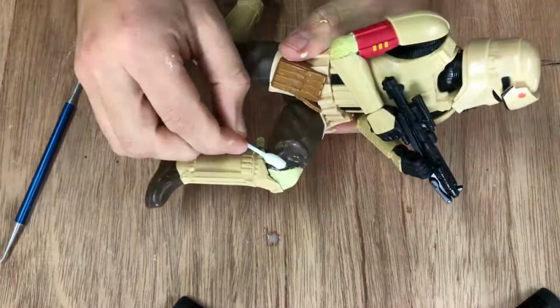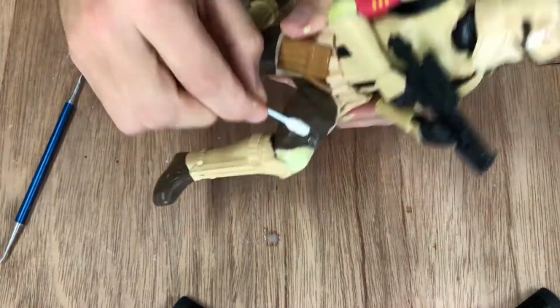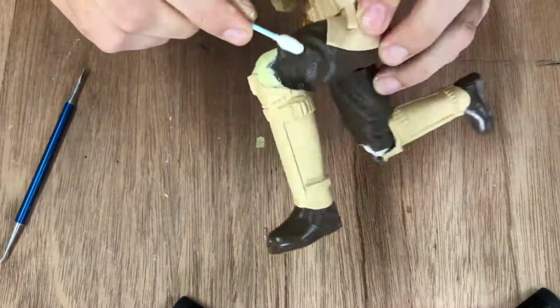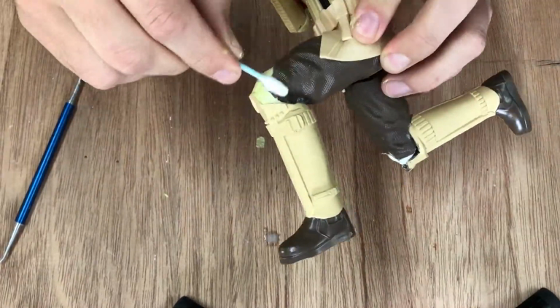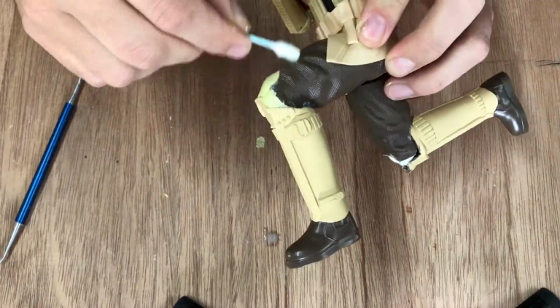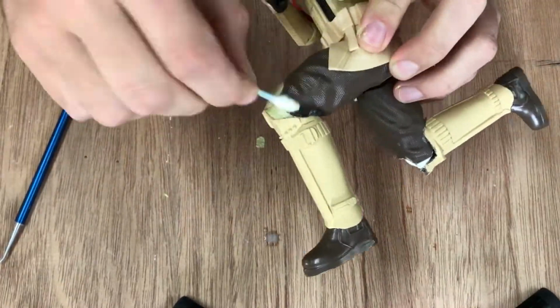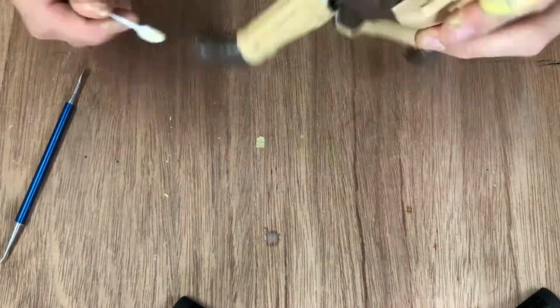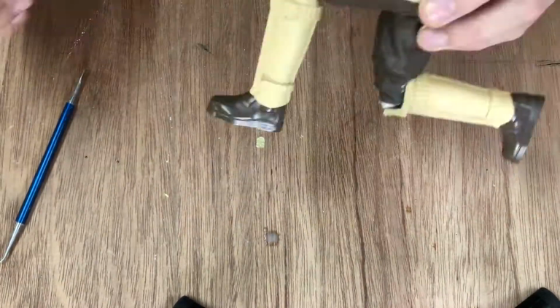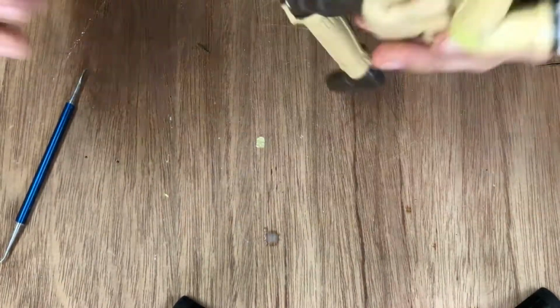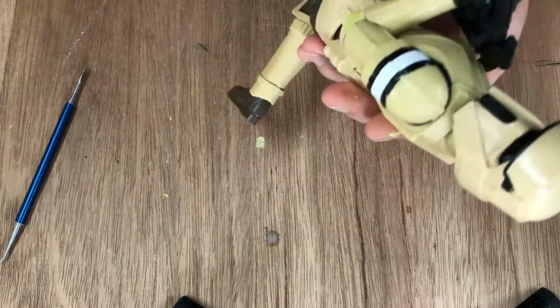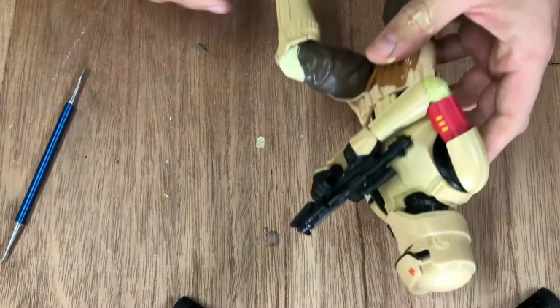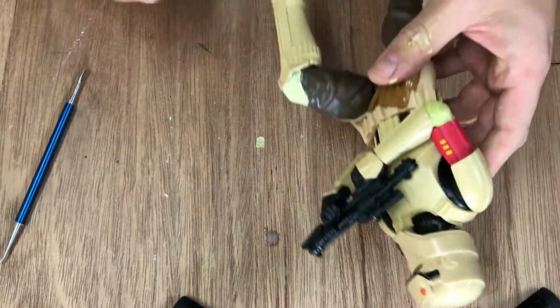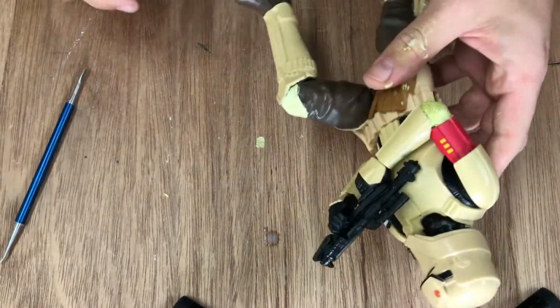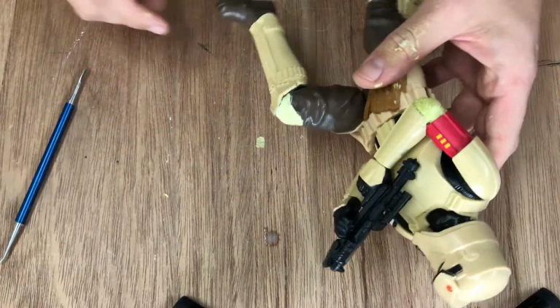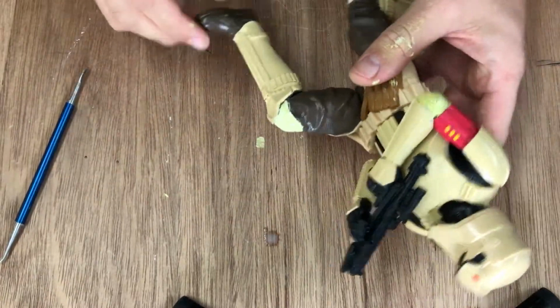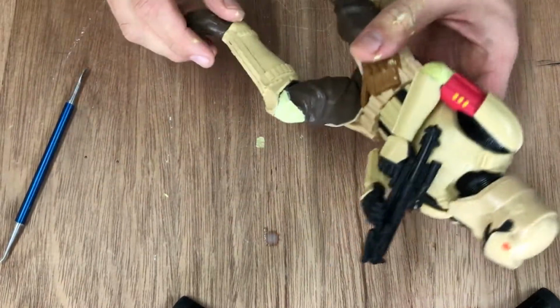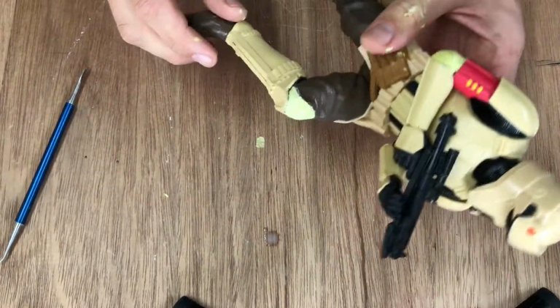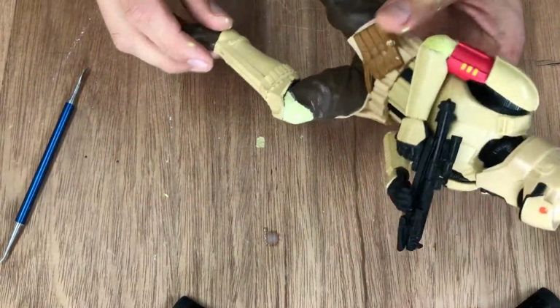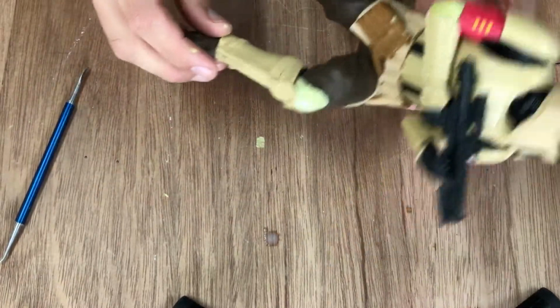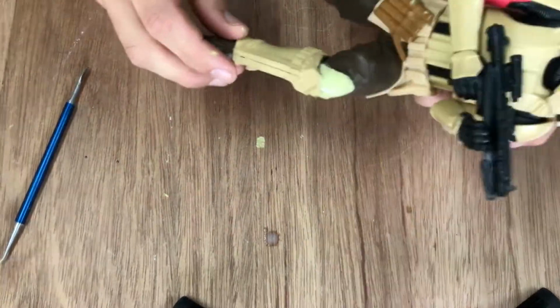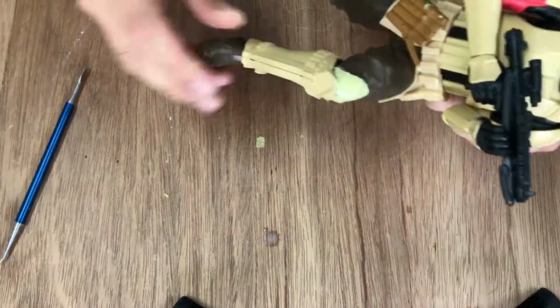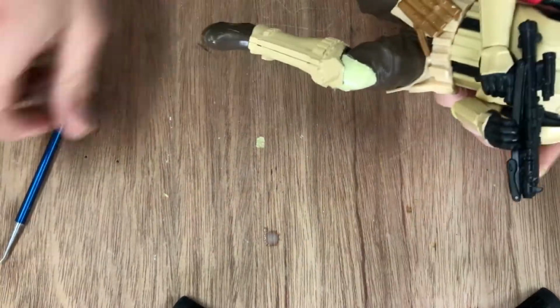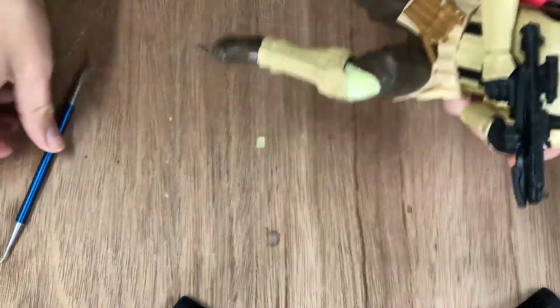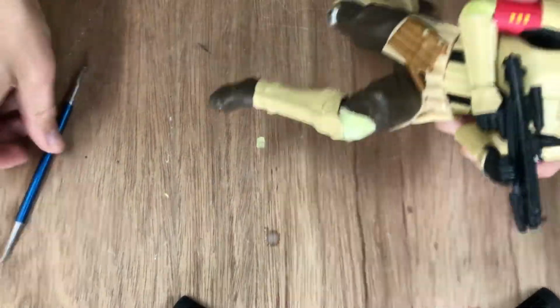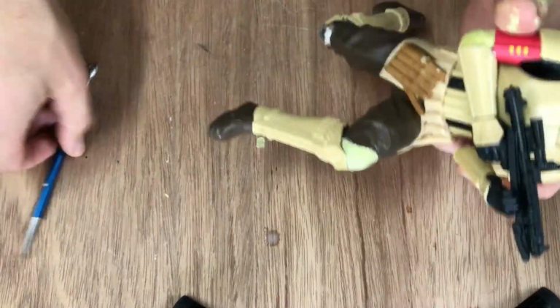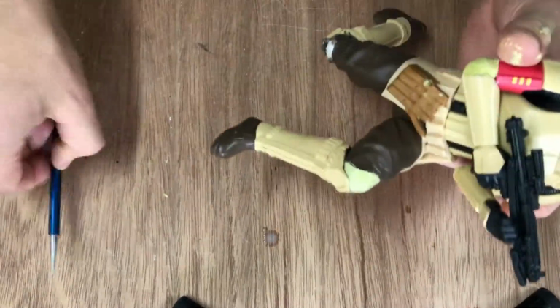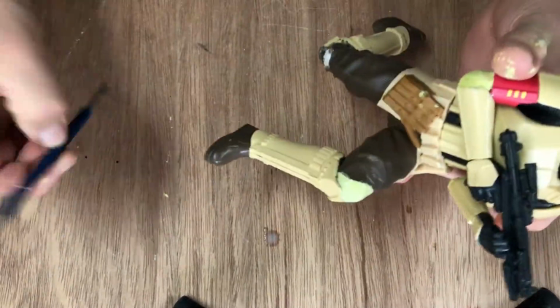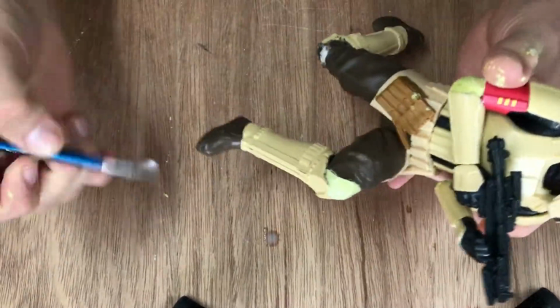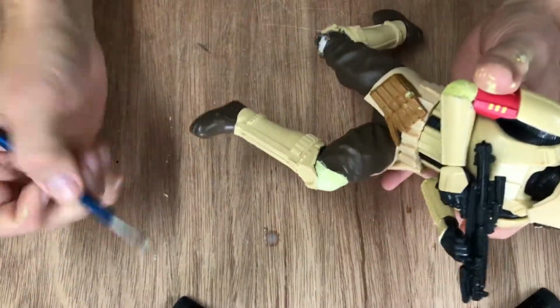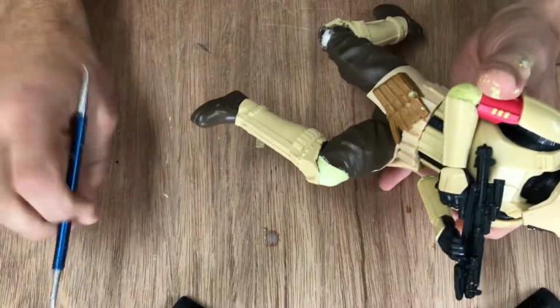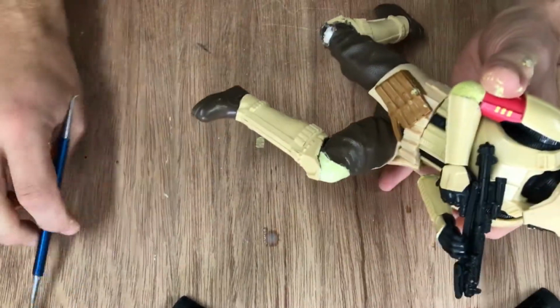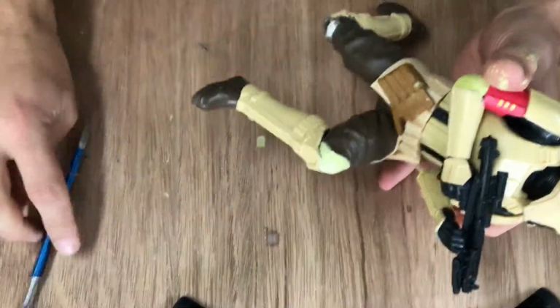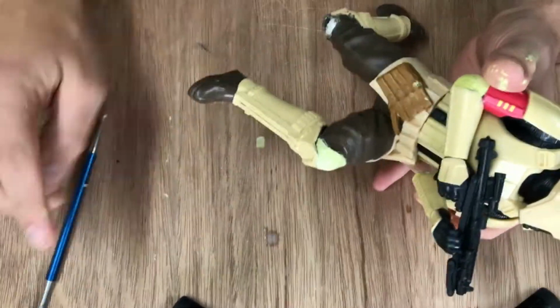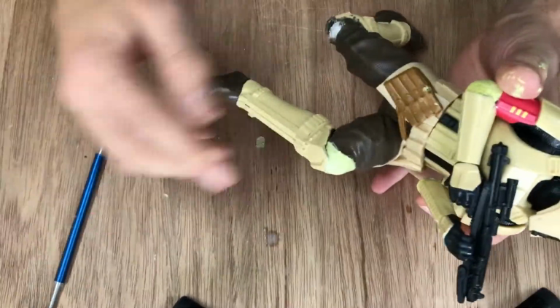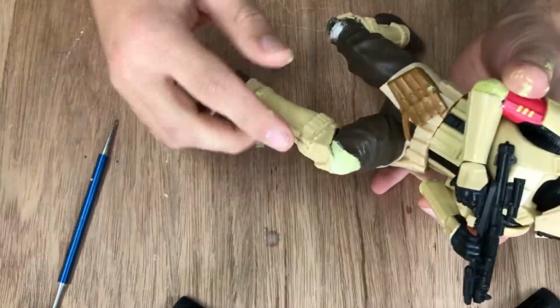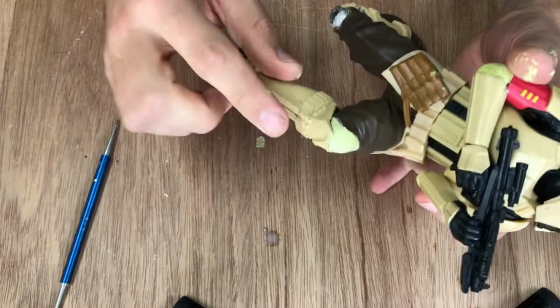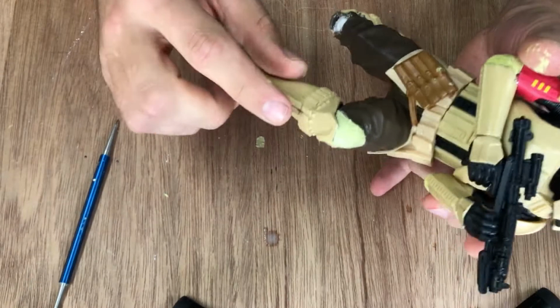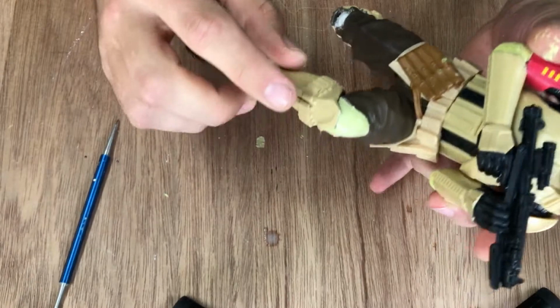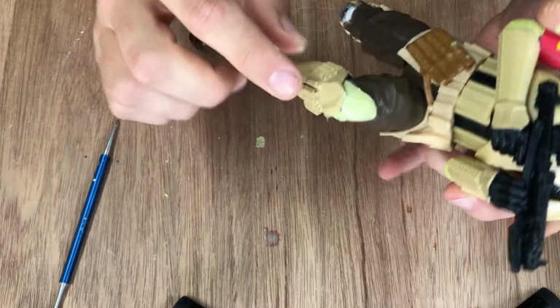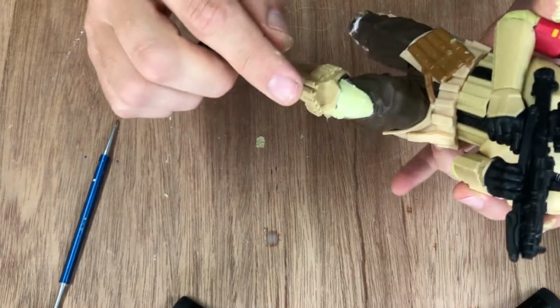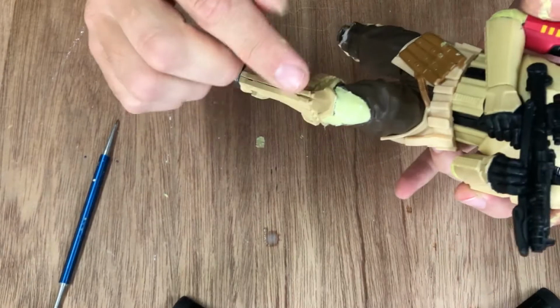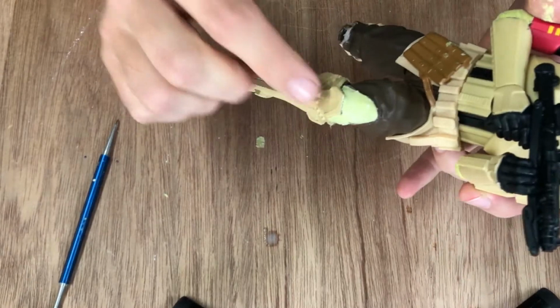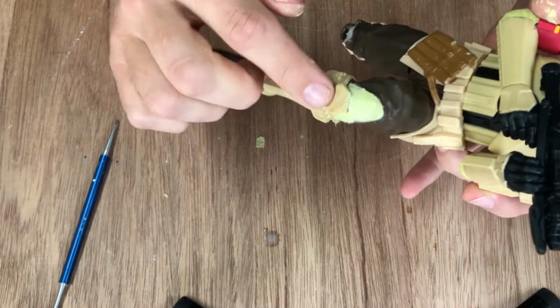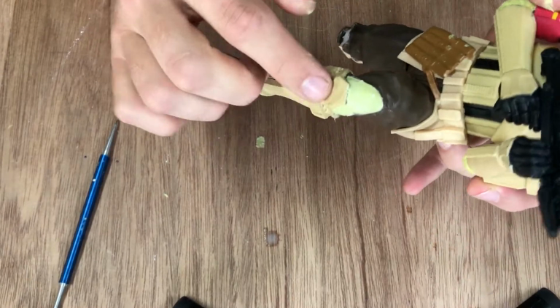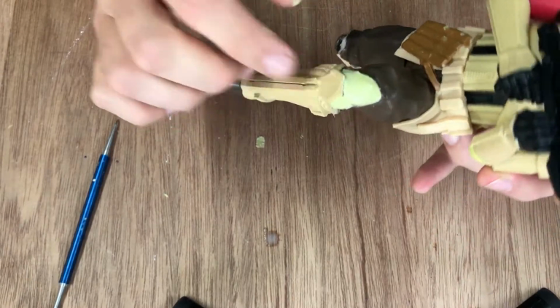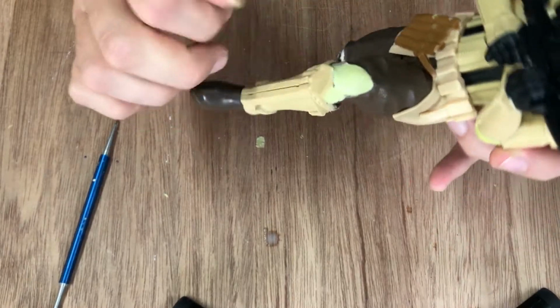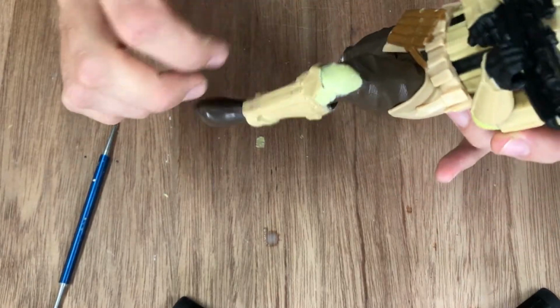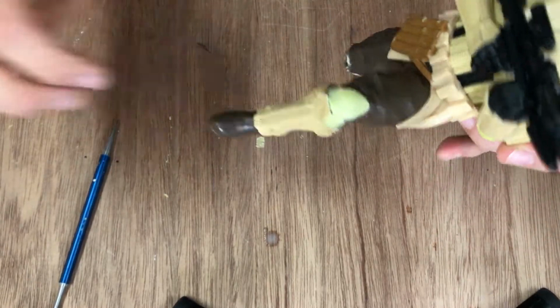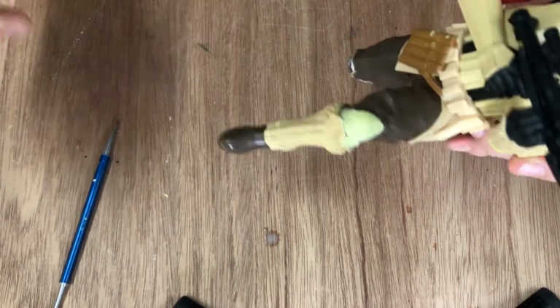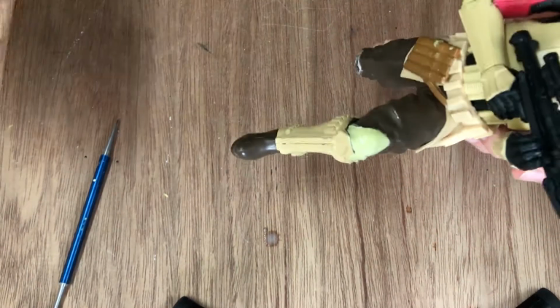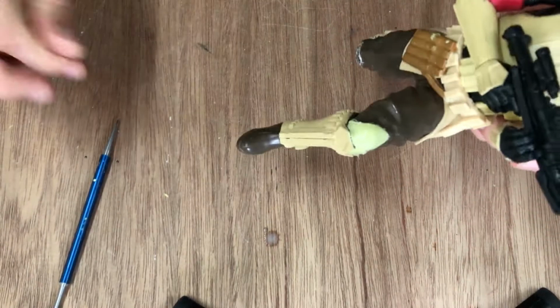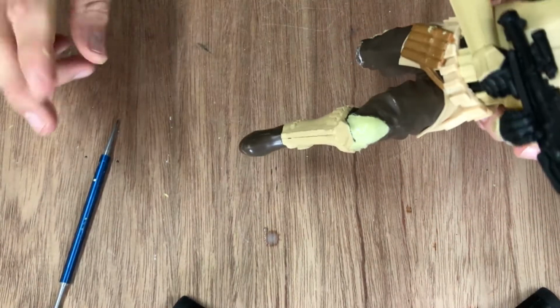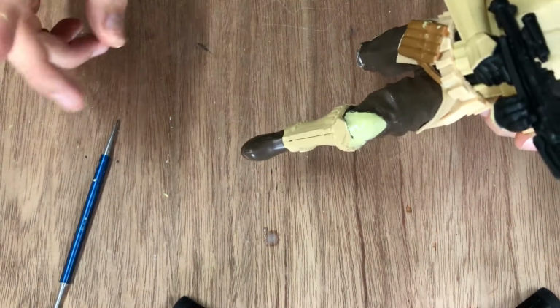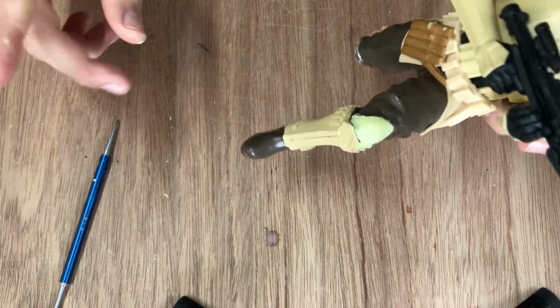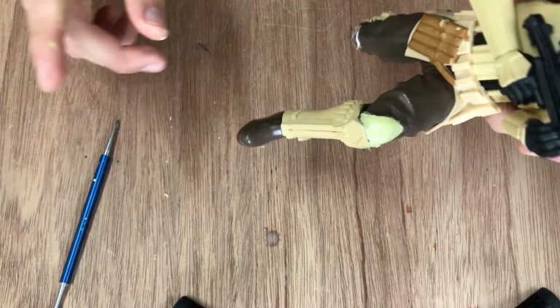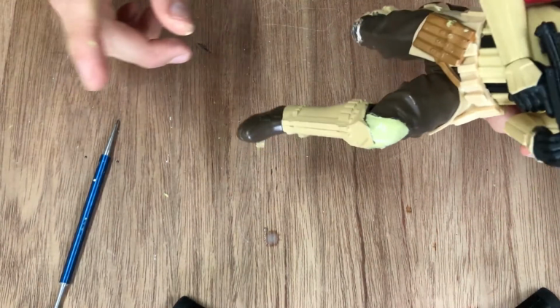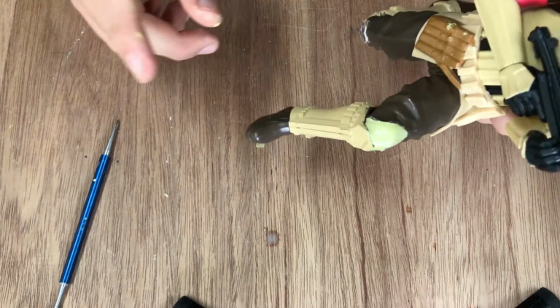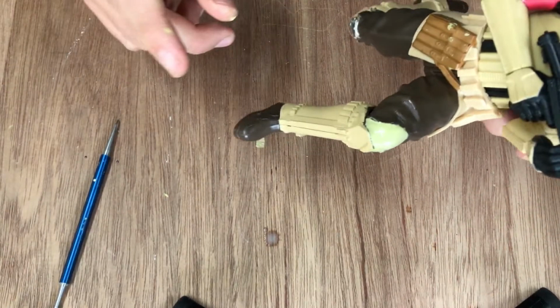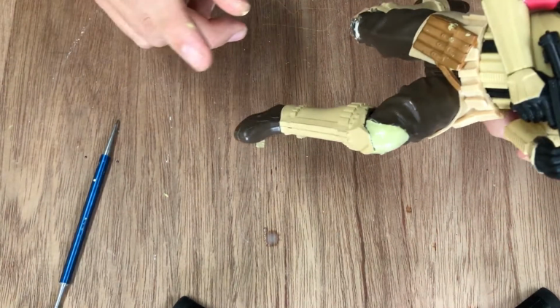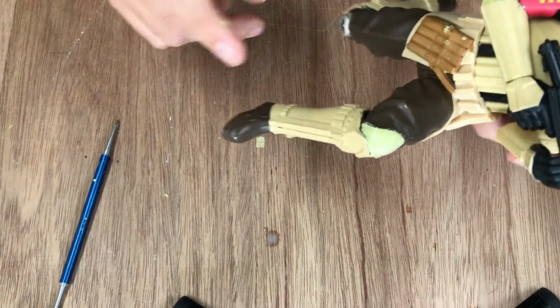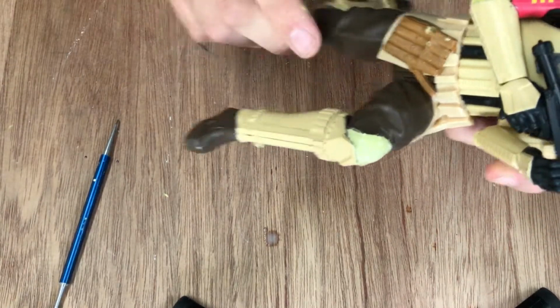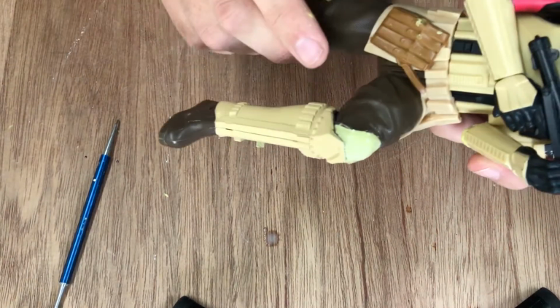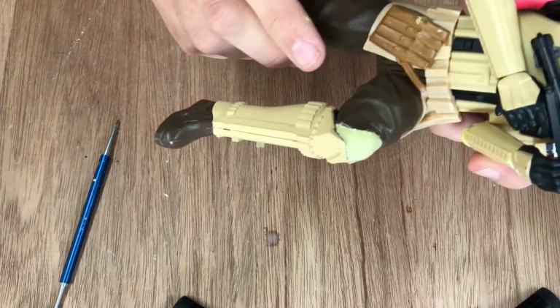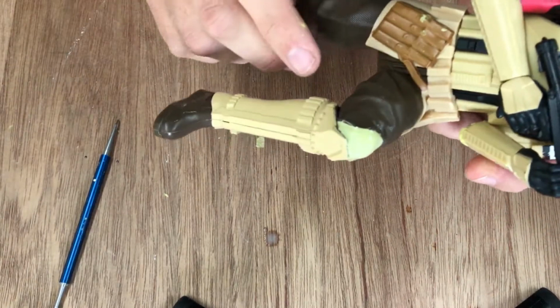I put a little bit of glue so that when I cover it with the epoxy putty, the putty has something to hold on to.